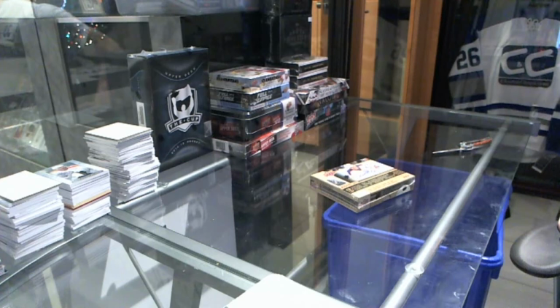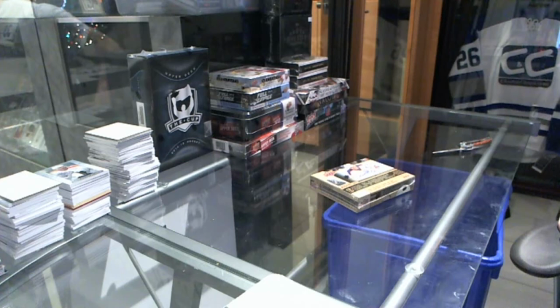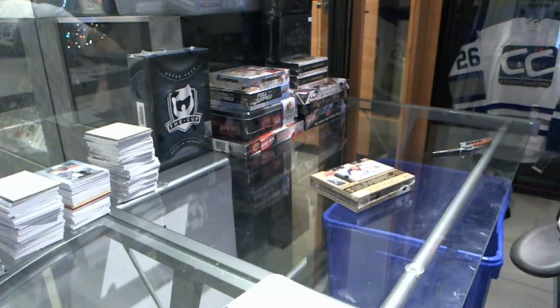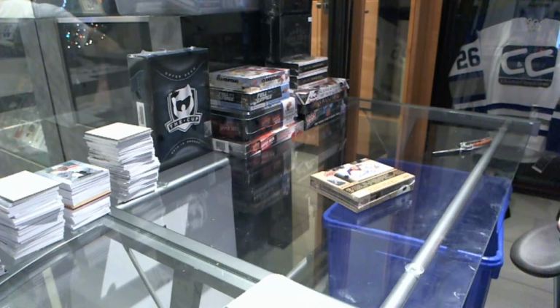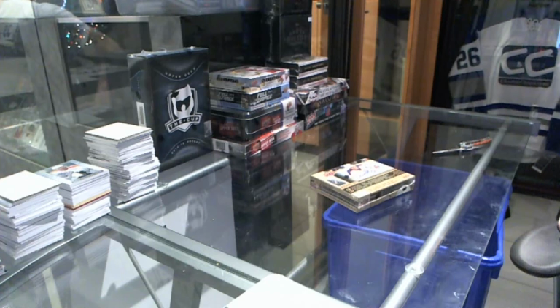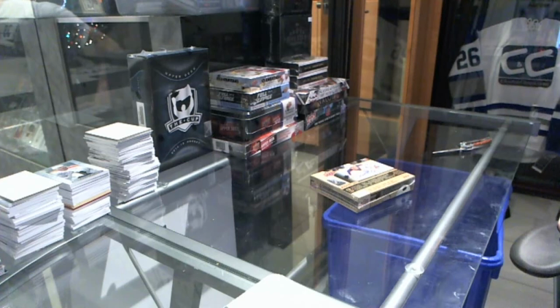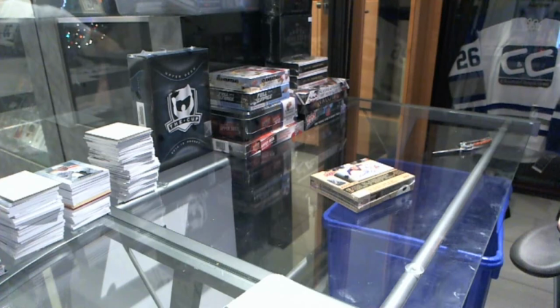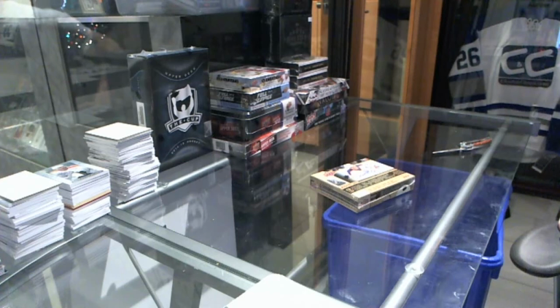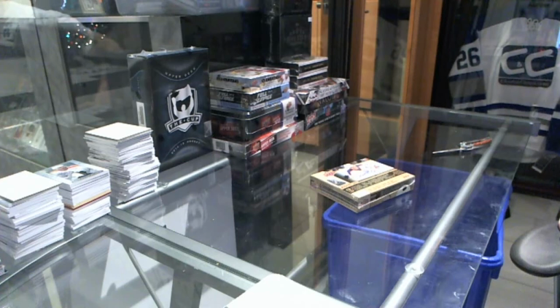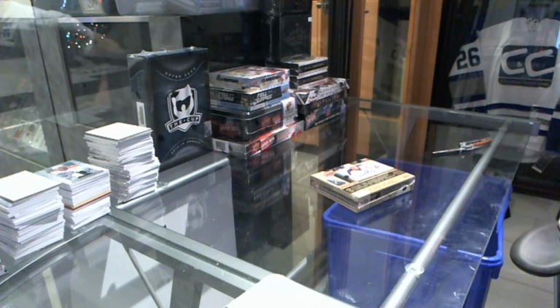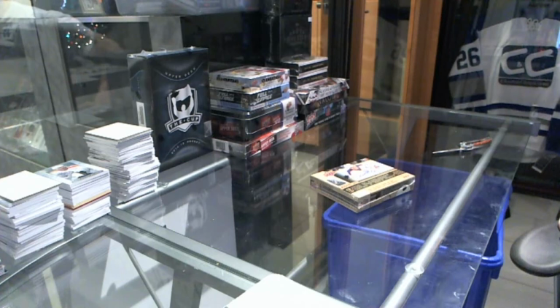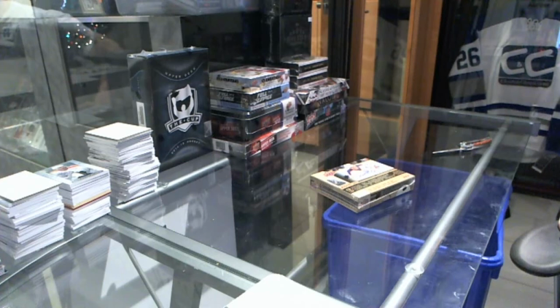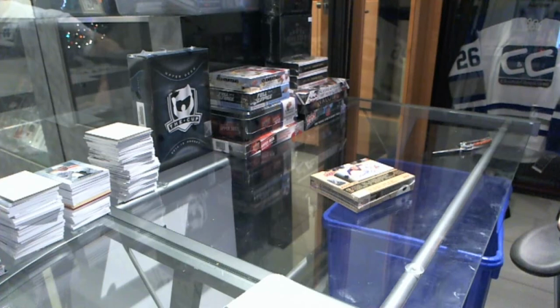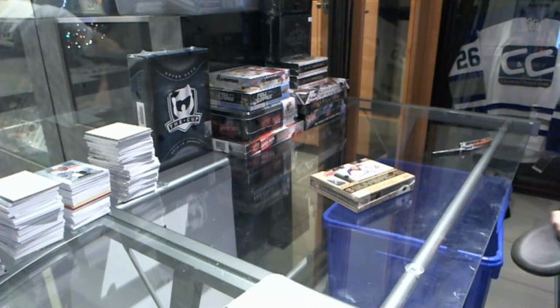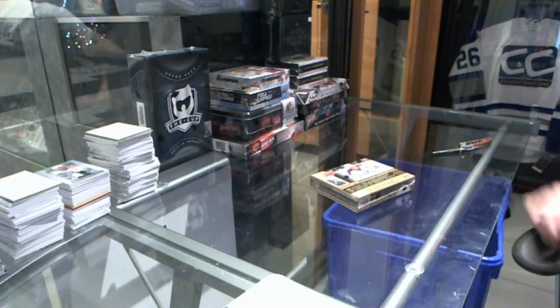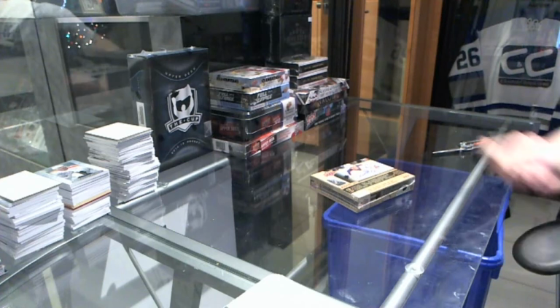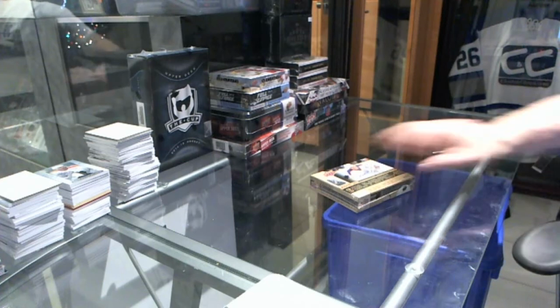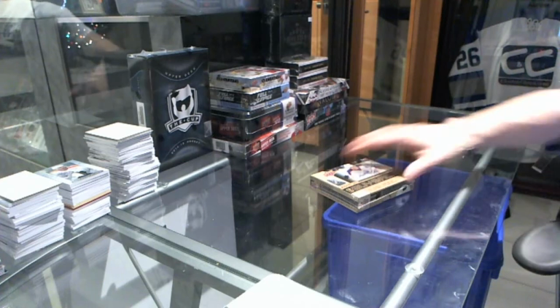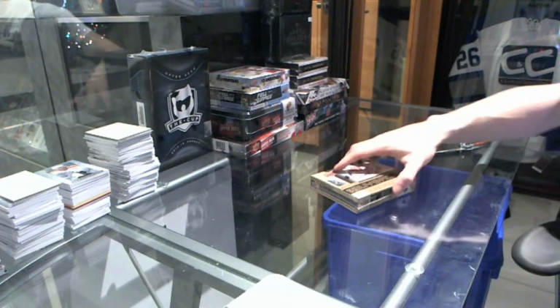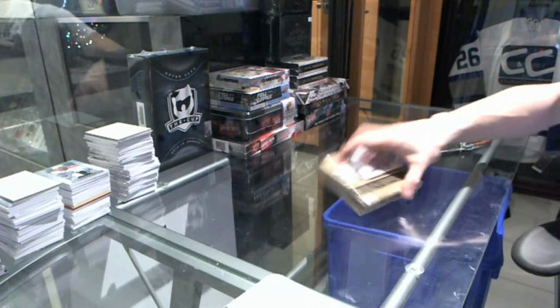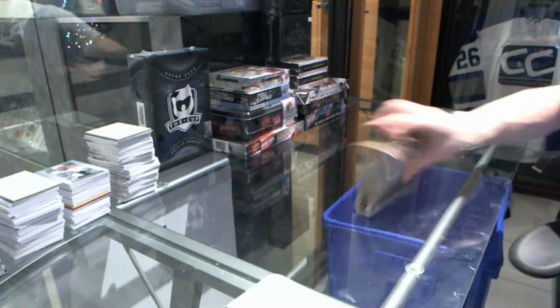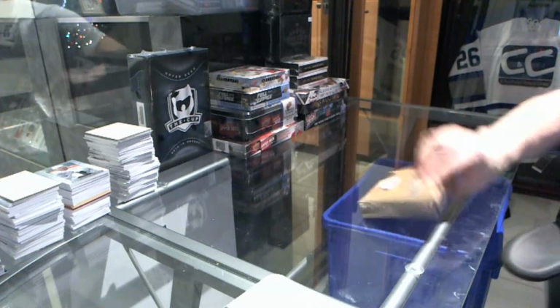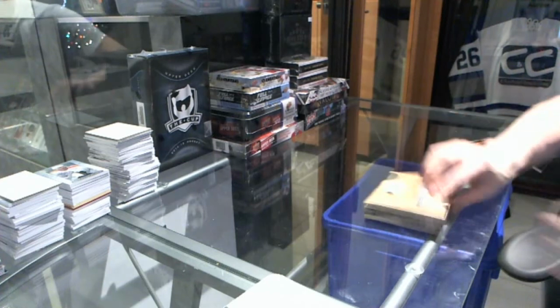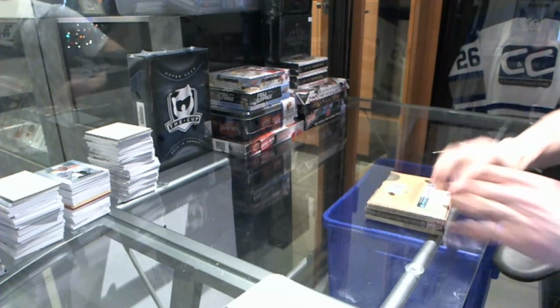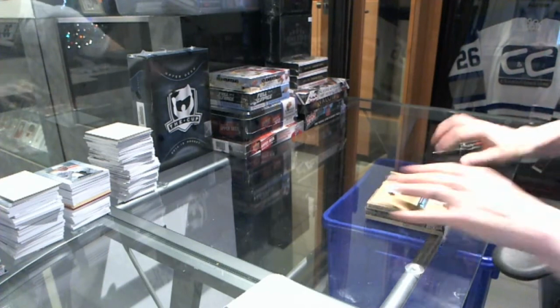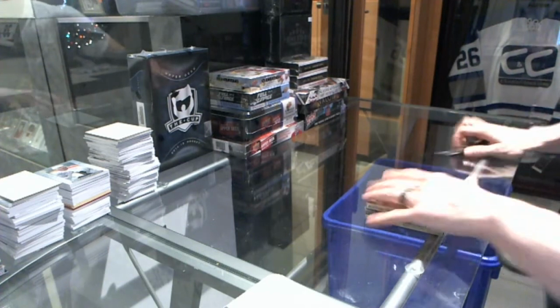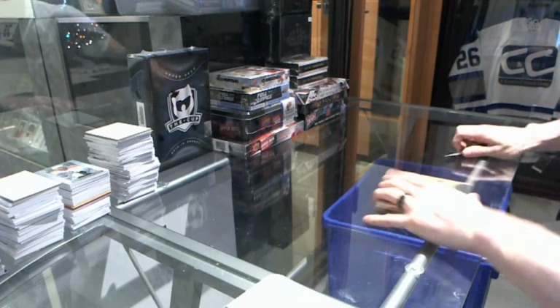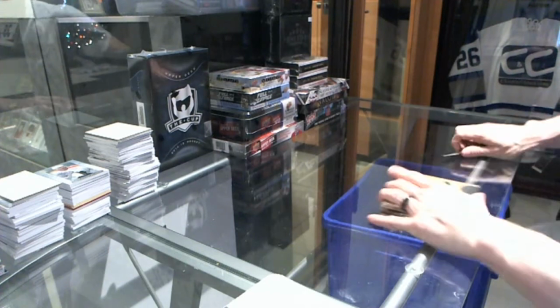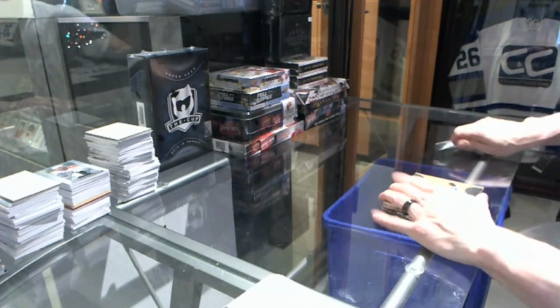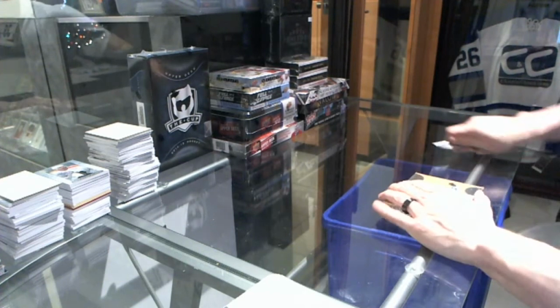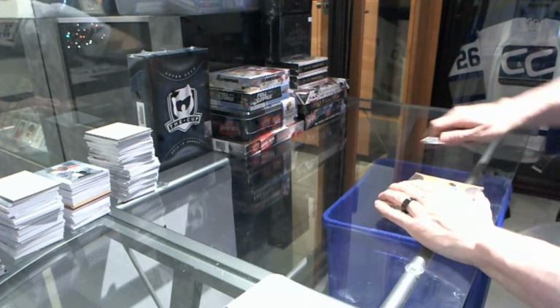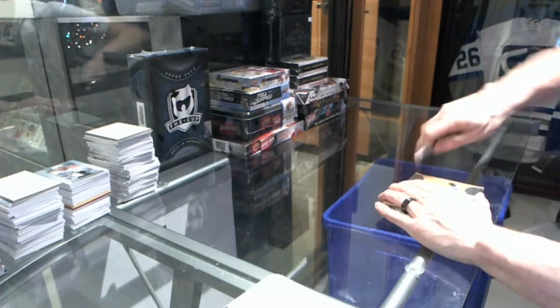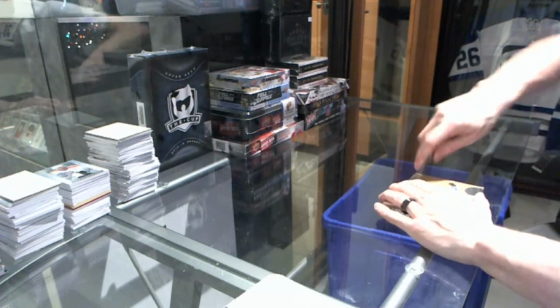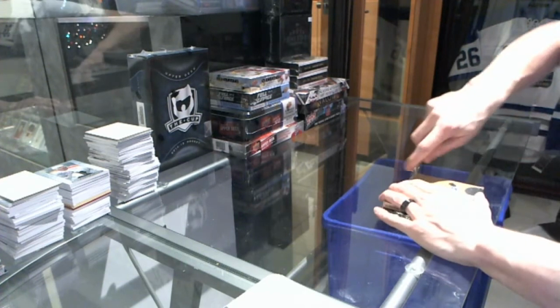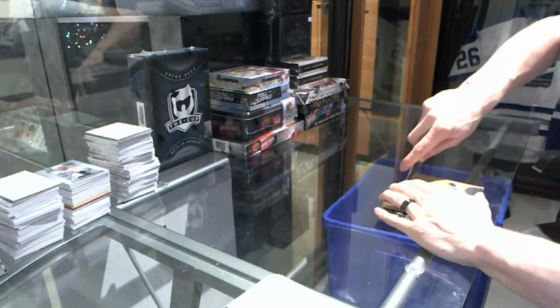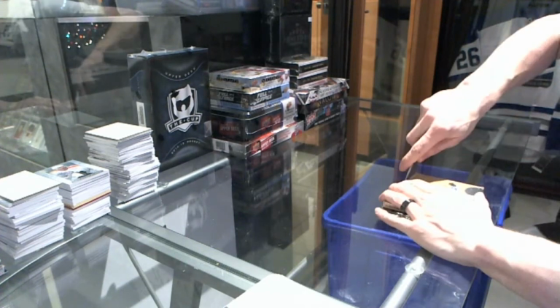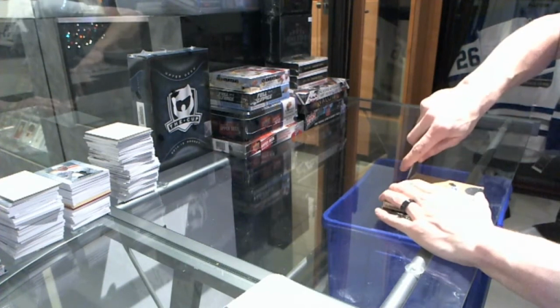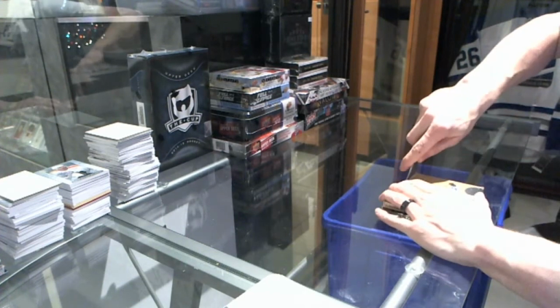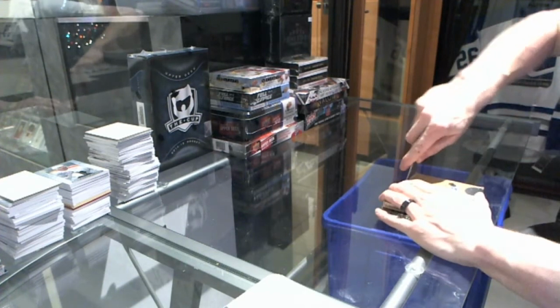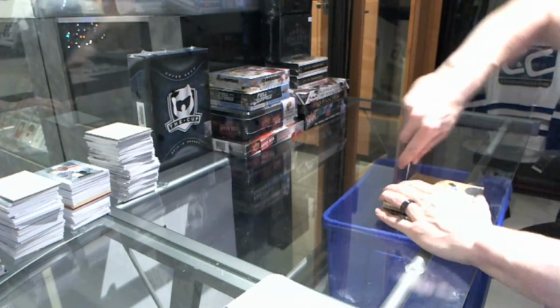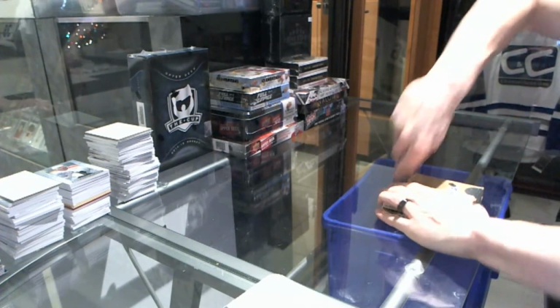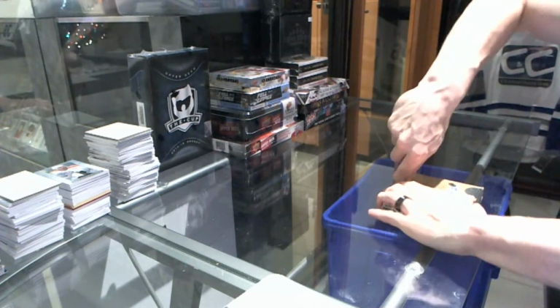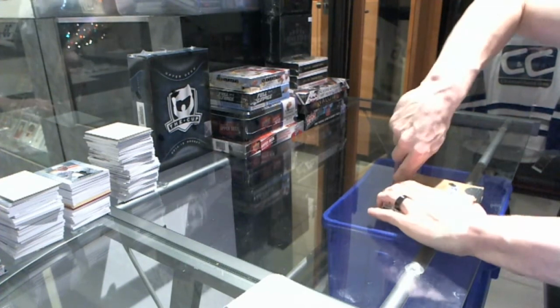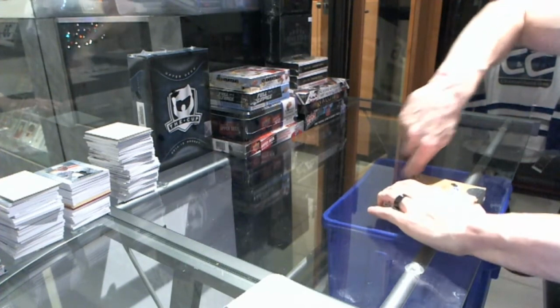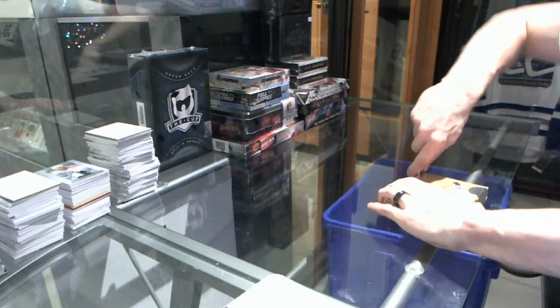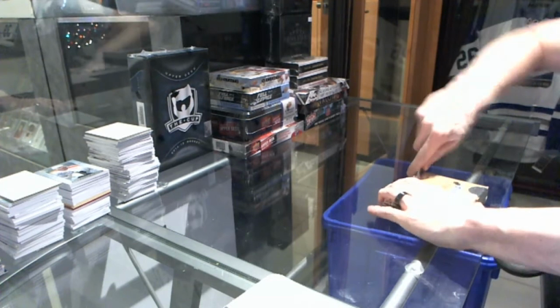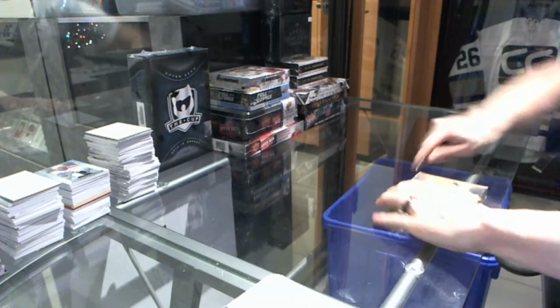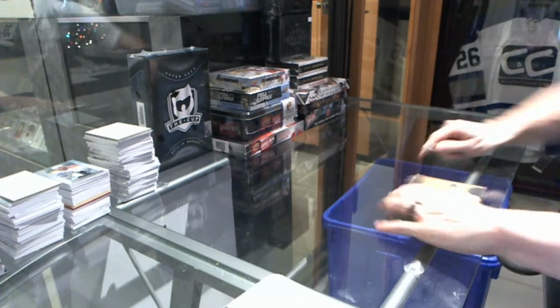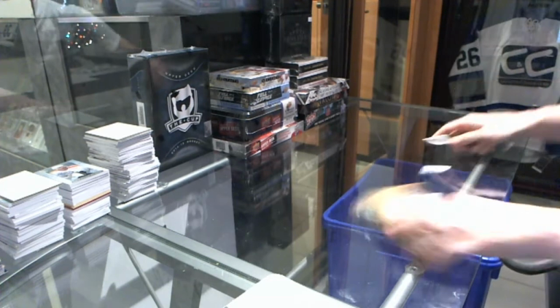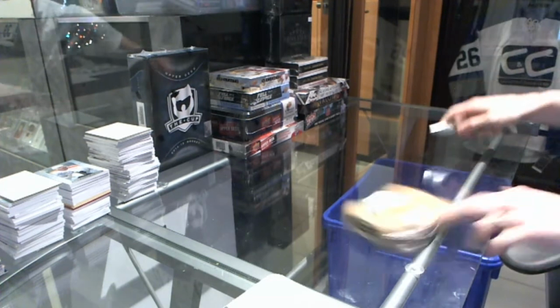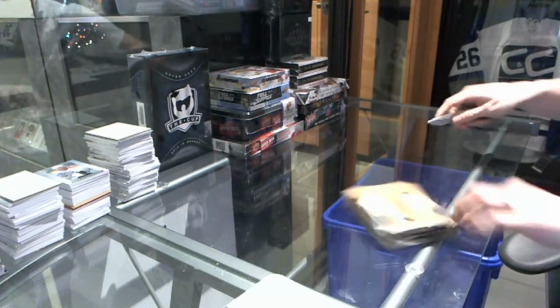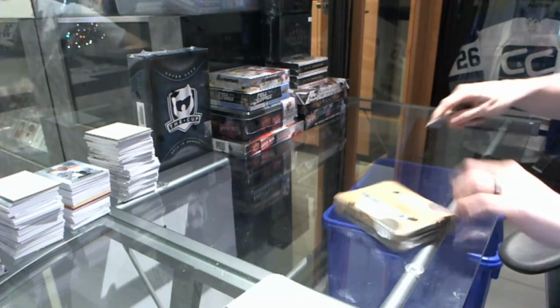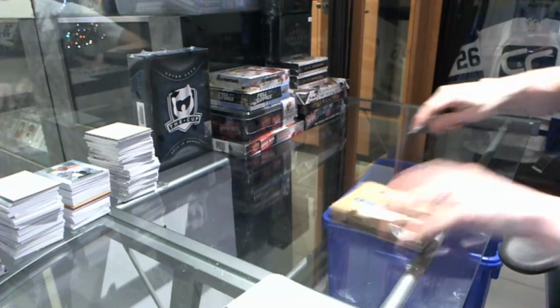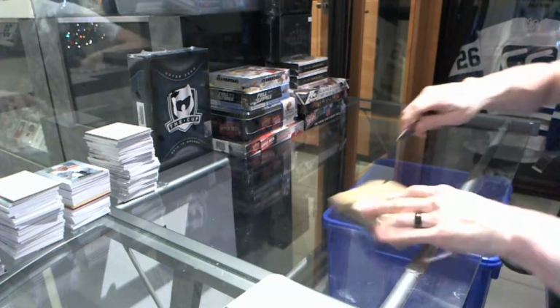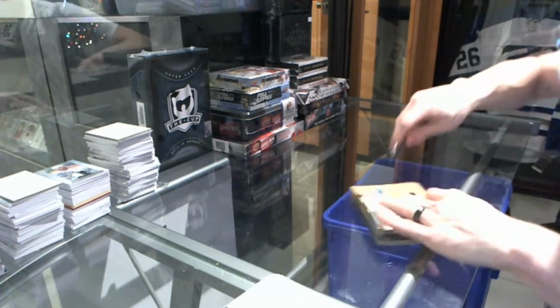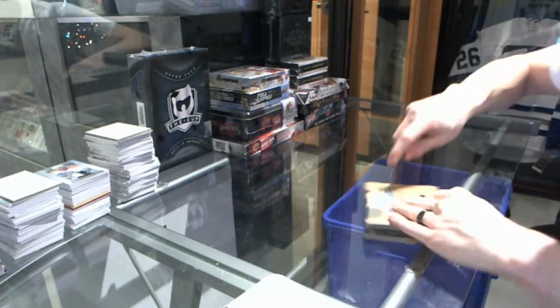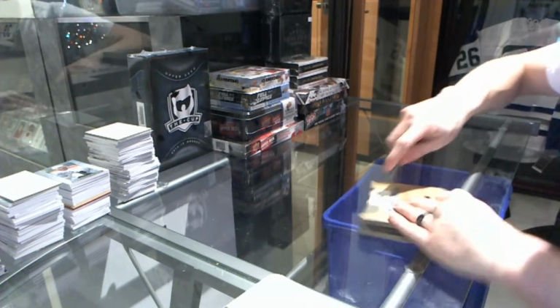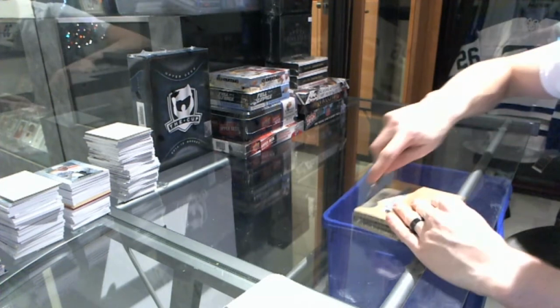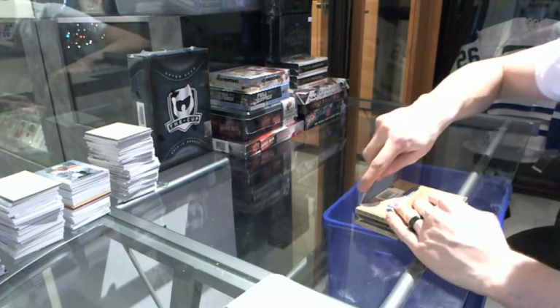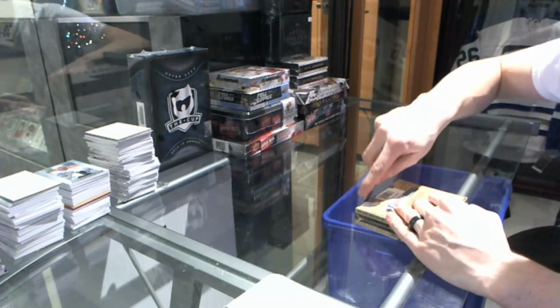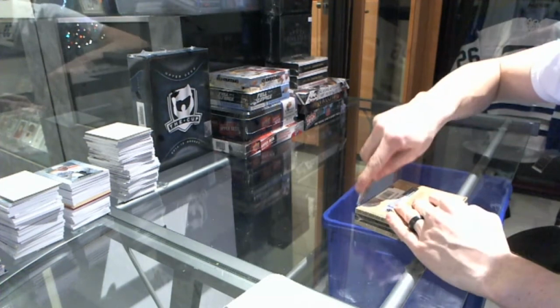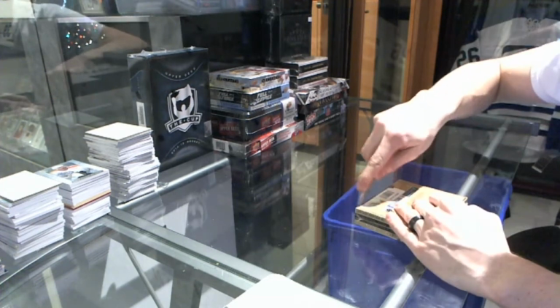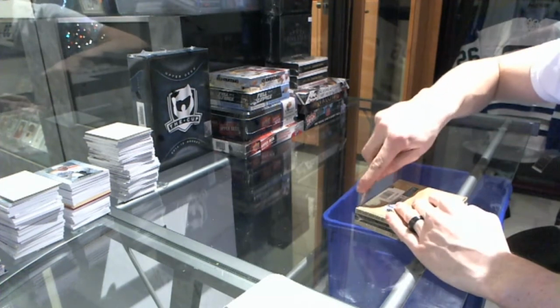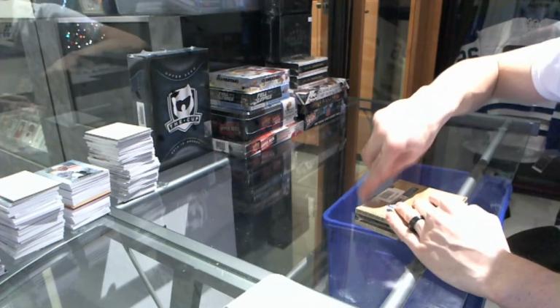Here we go — newbie86's pack, 2015-16 Upper Deck buybacks.